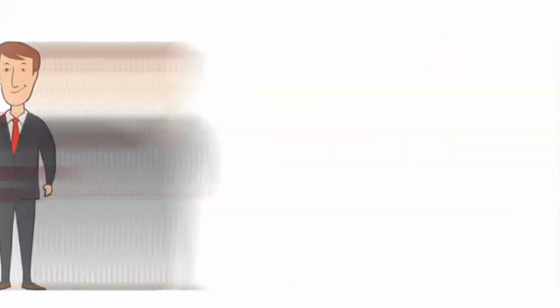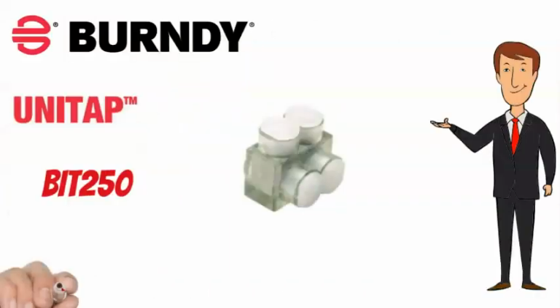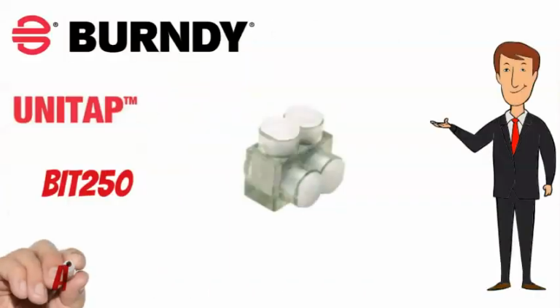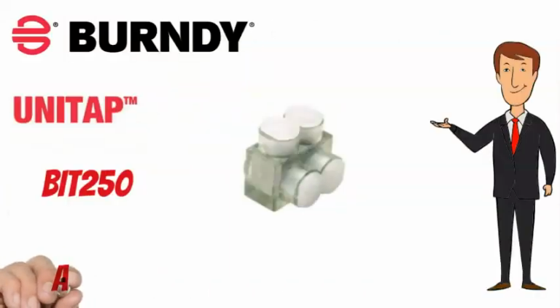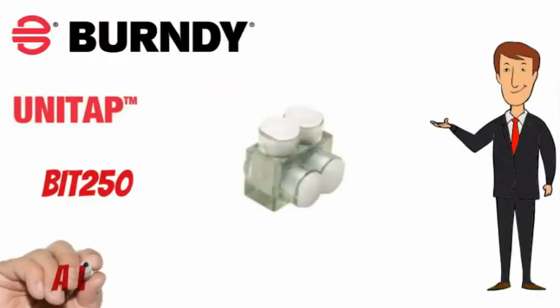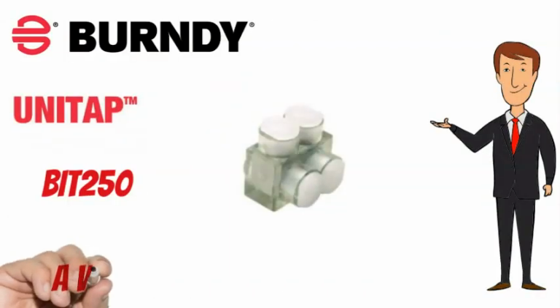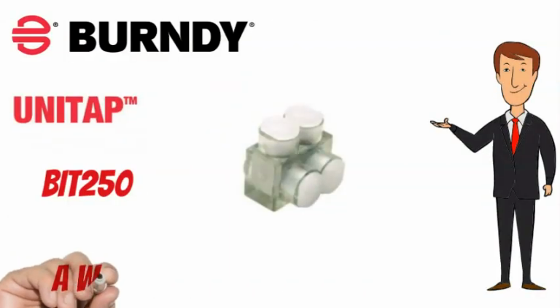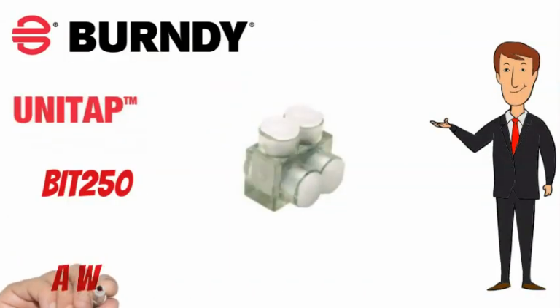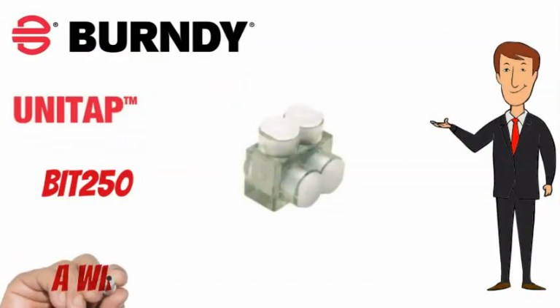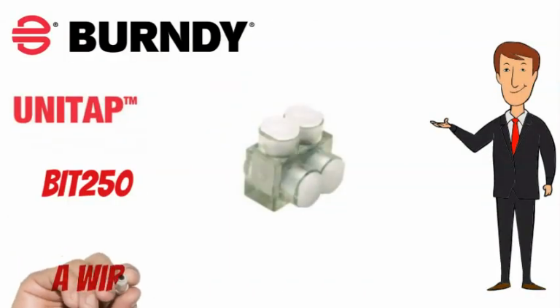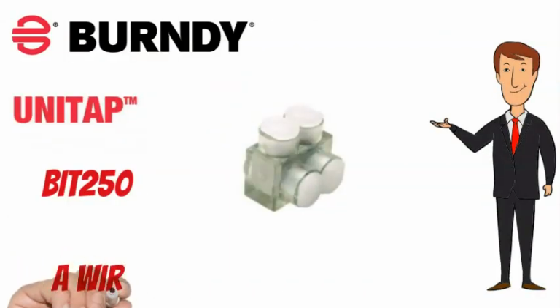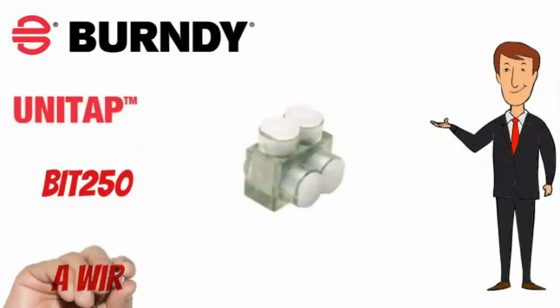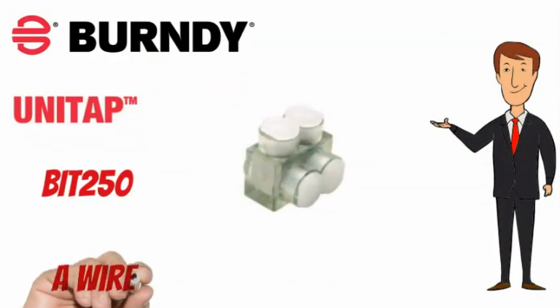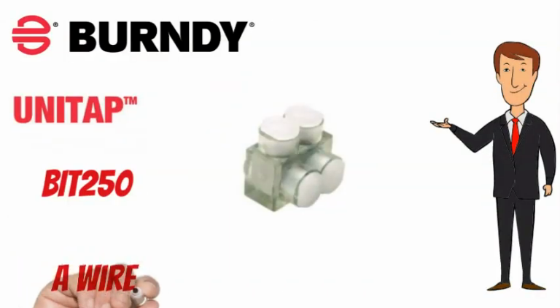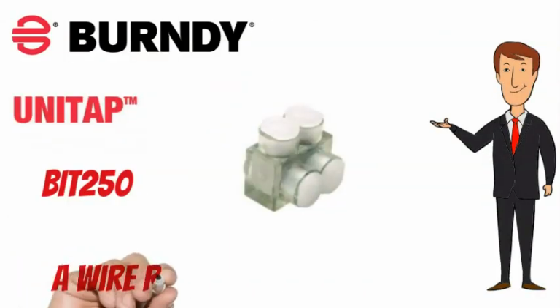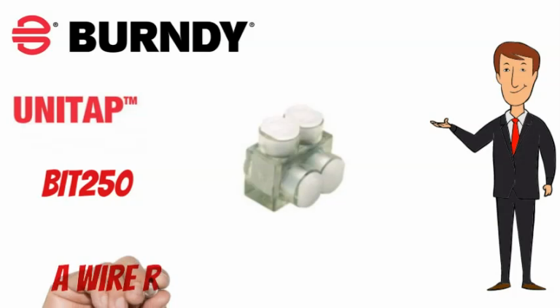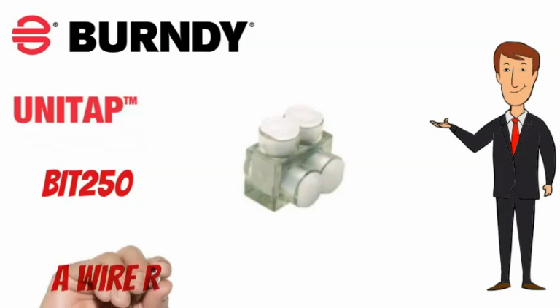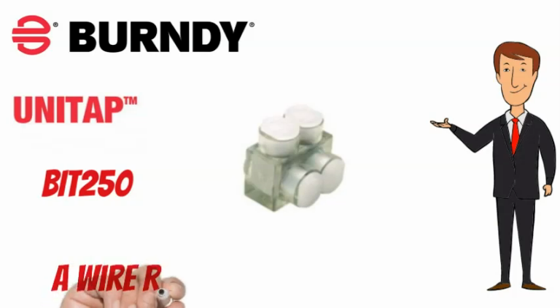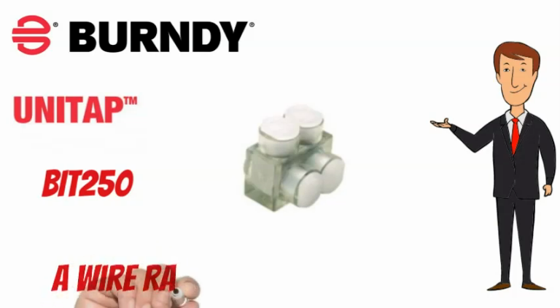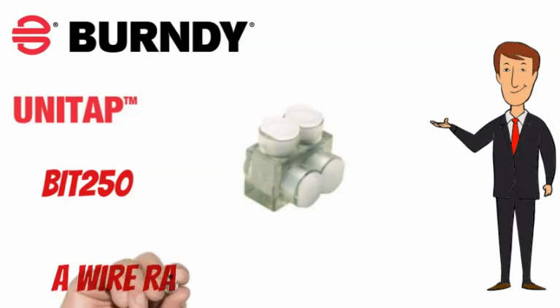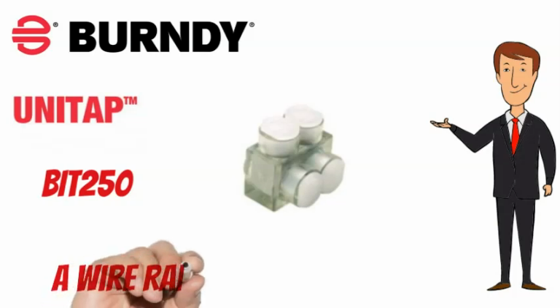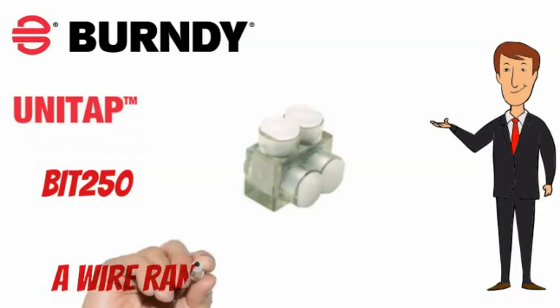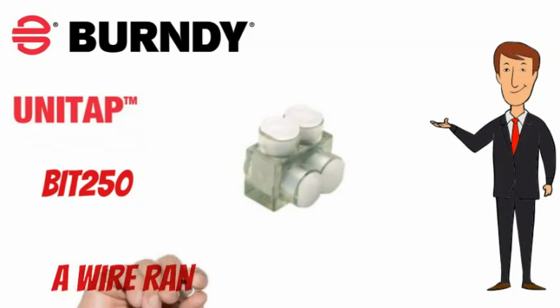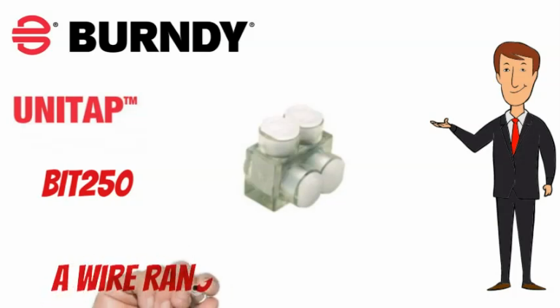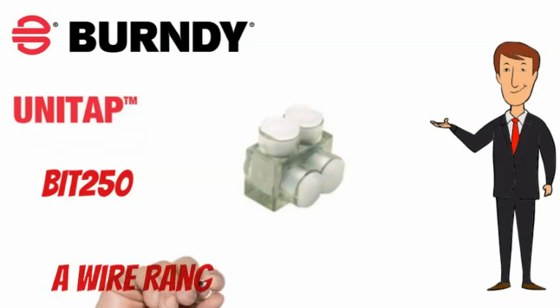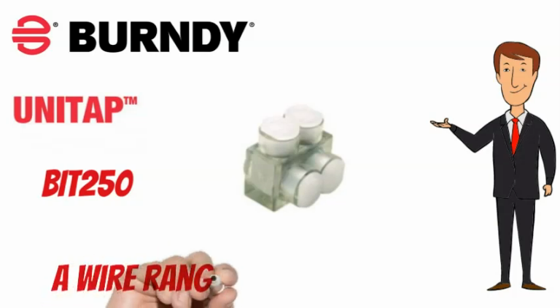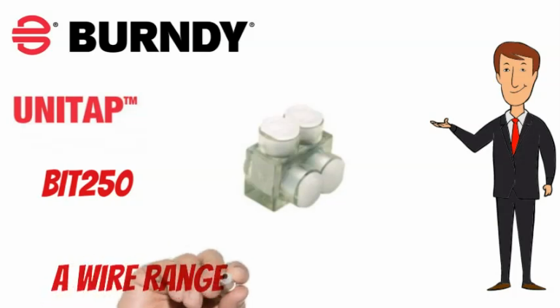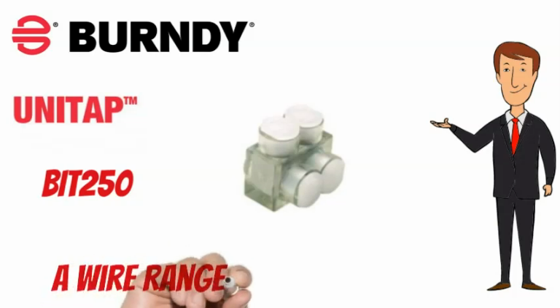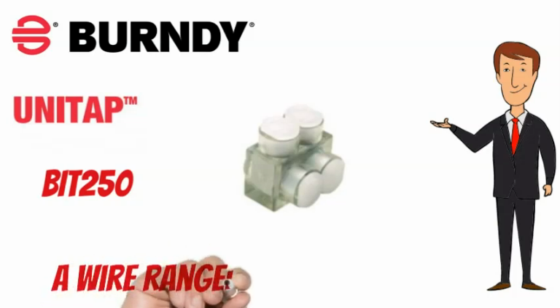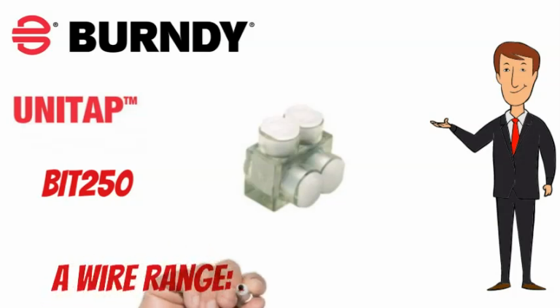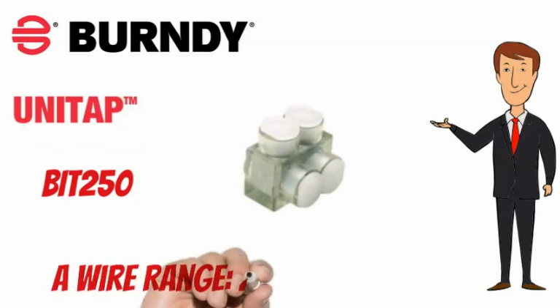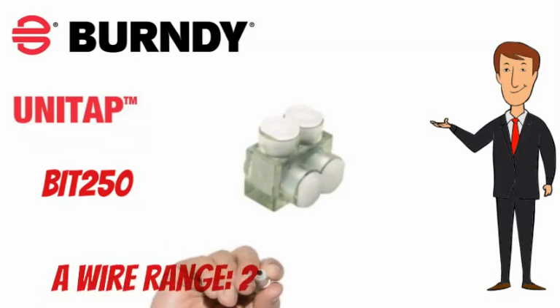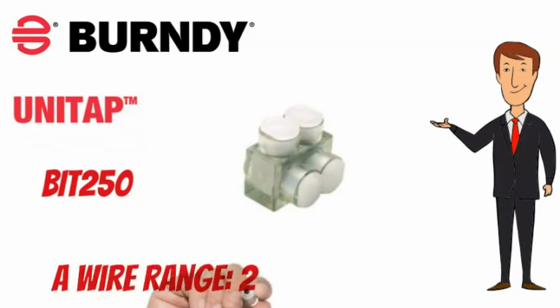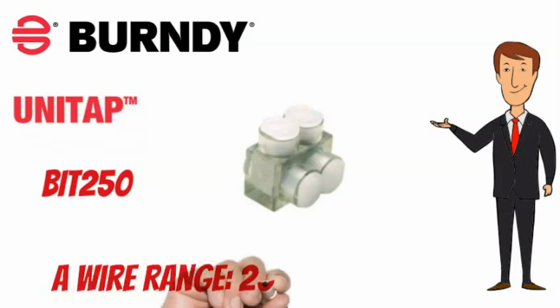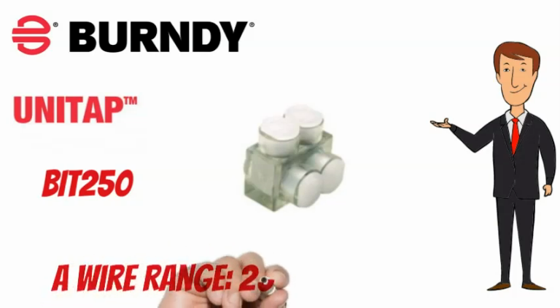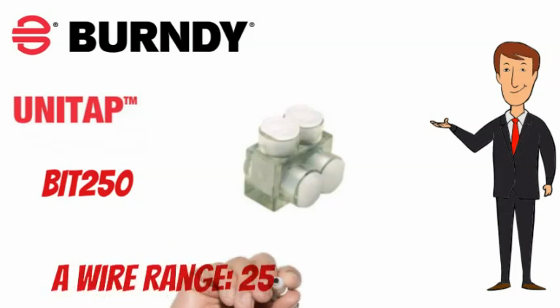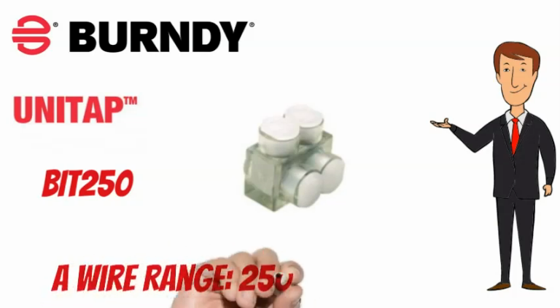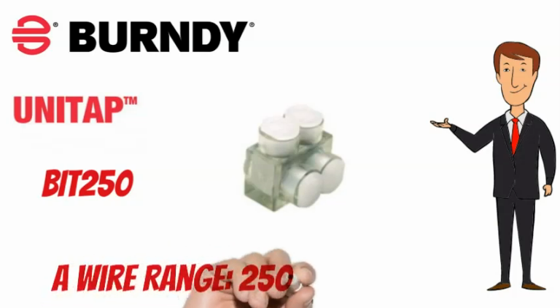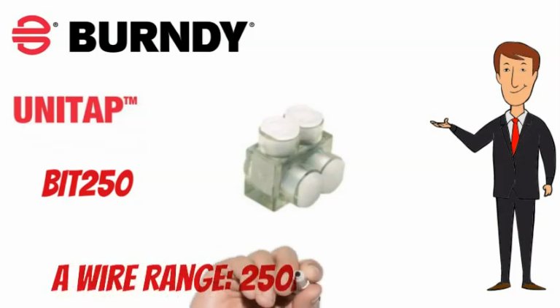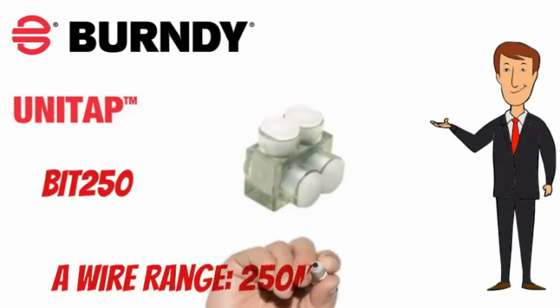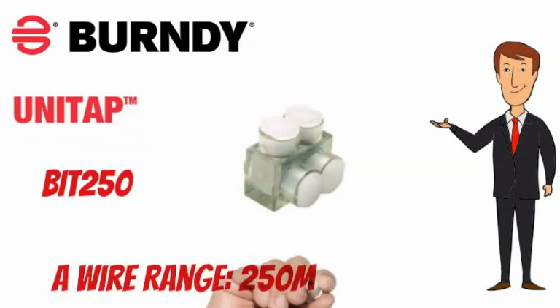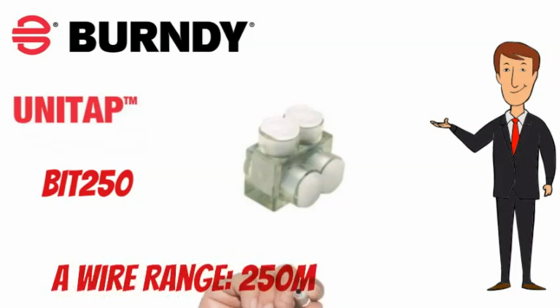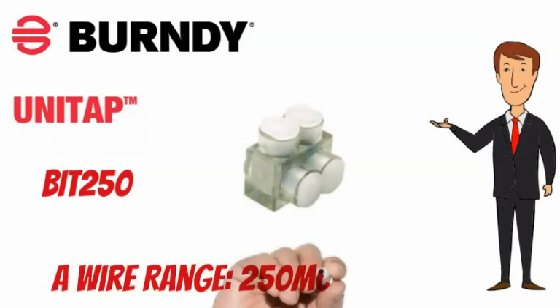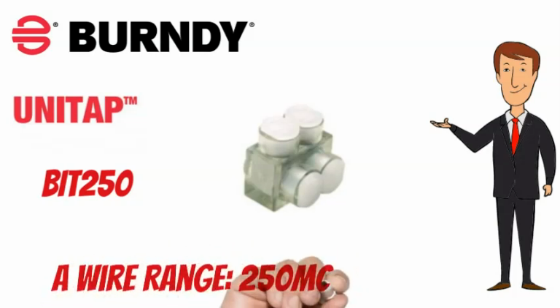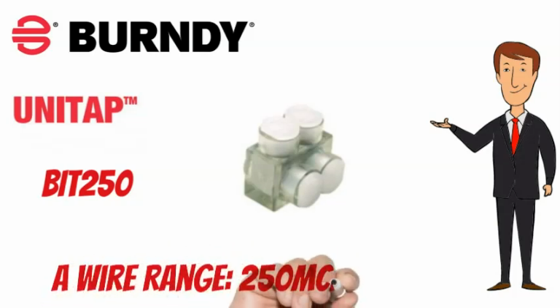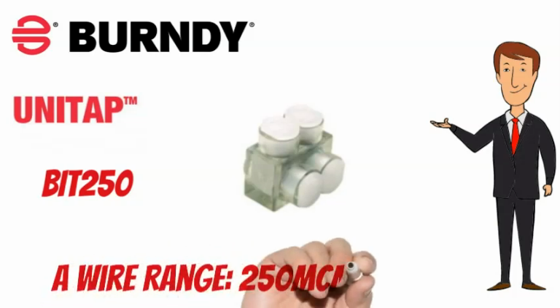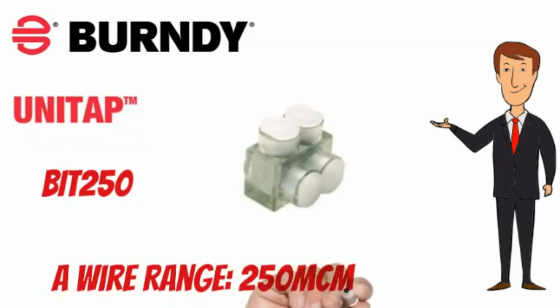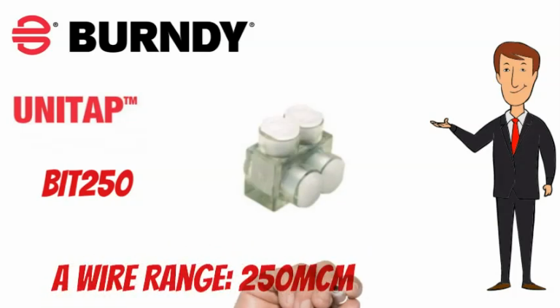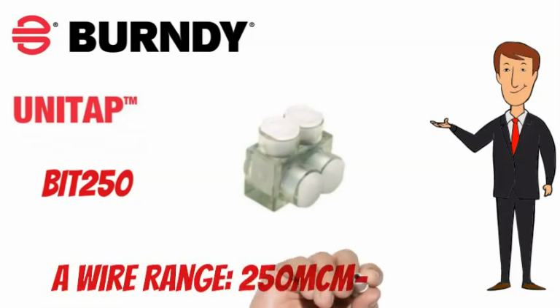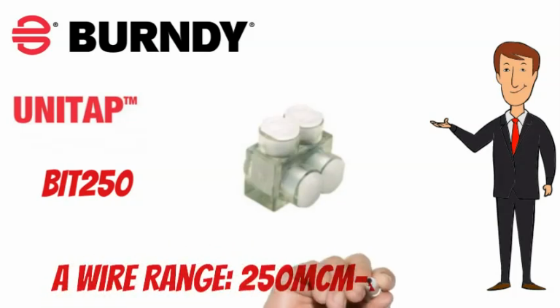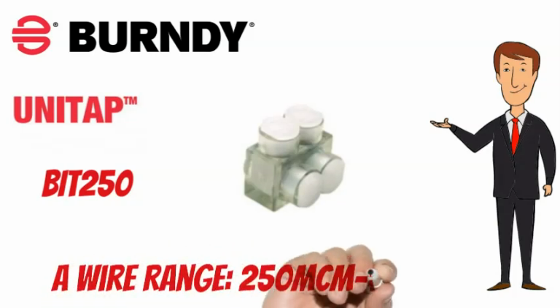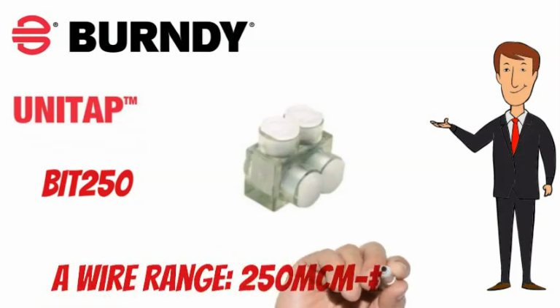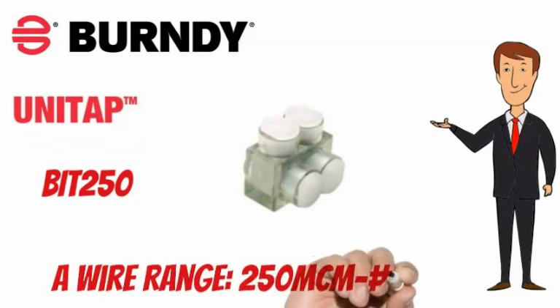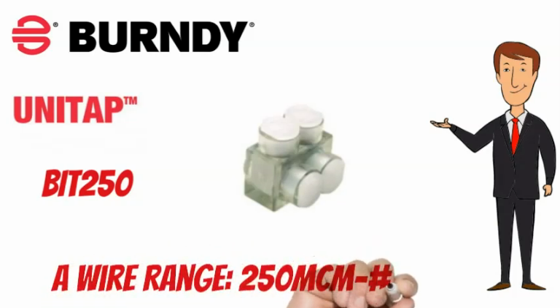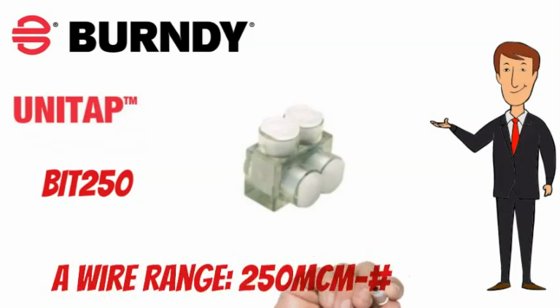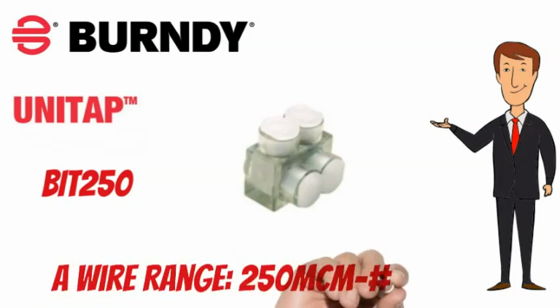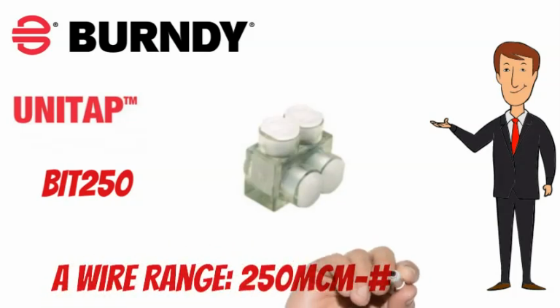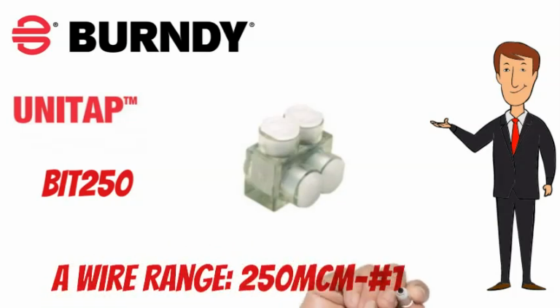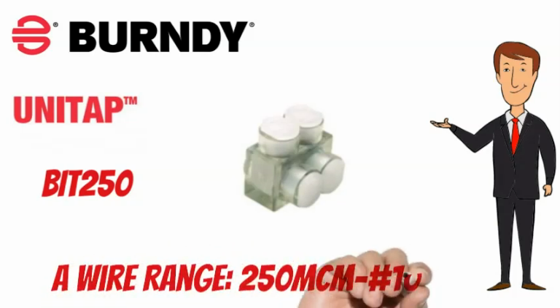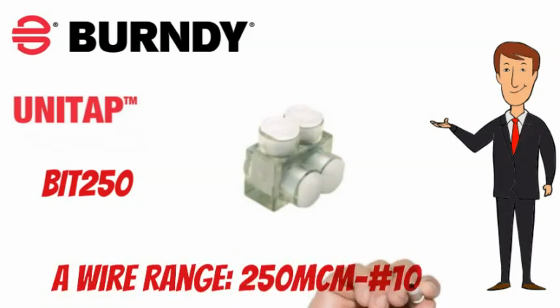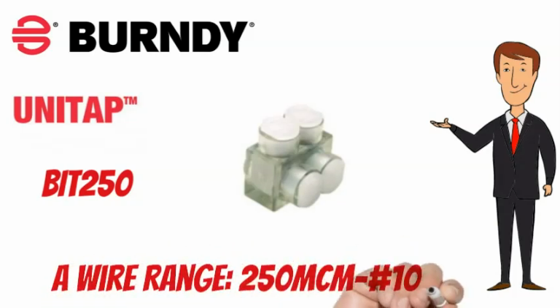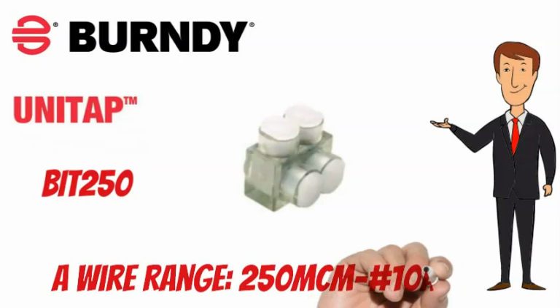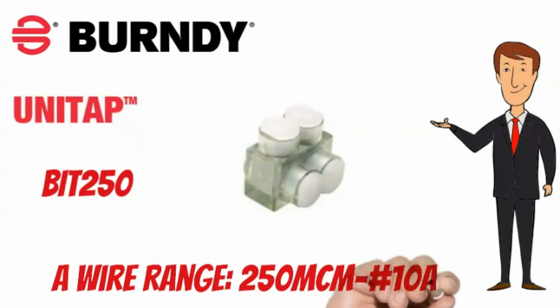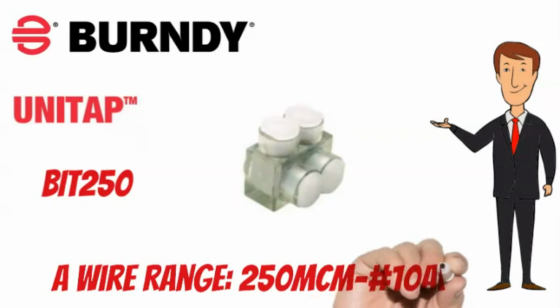The Burndy Unitap BIT250 has a wire range of 250 MCM to No. 10 AWG.